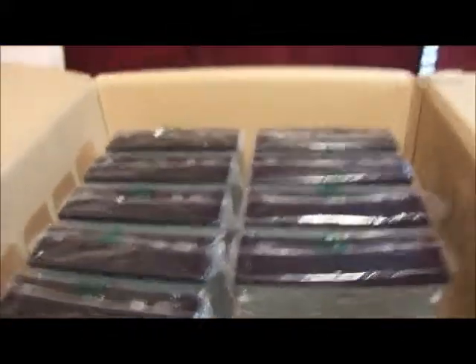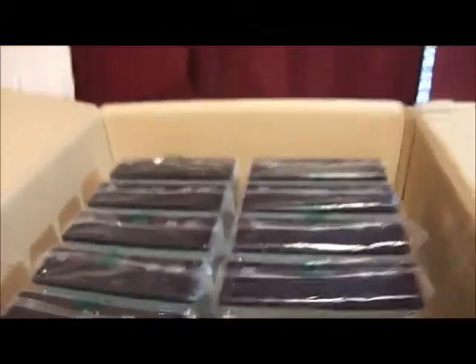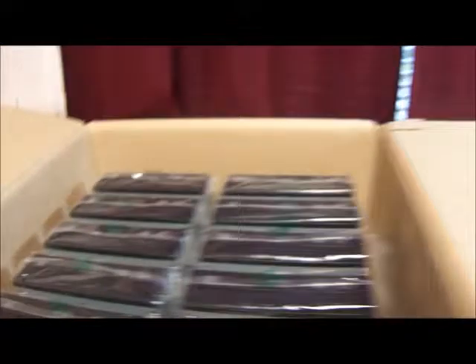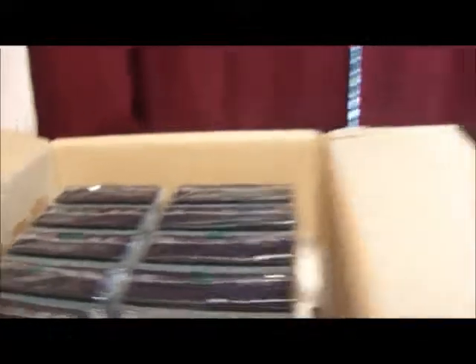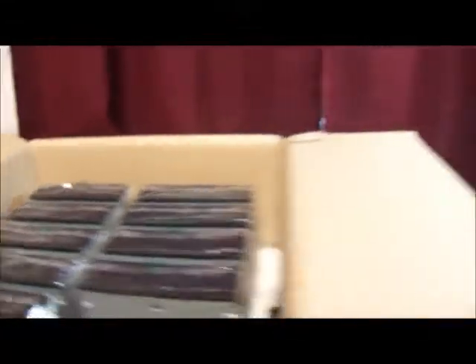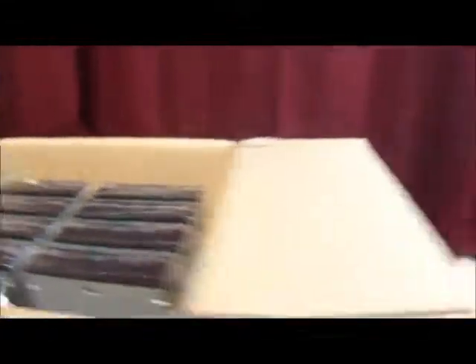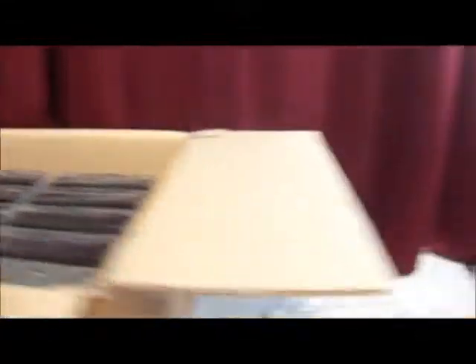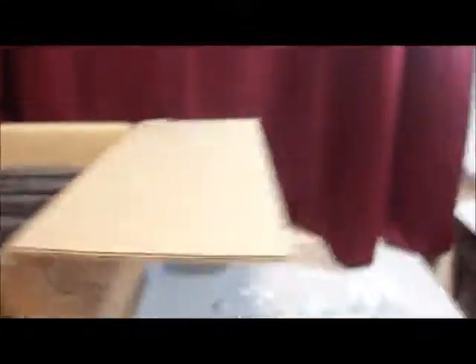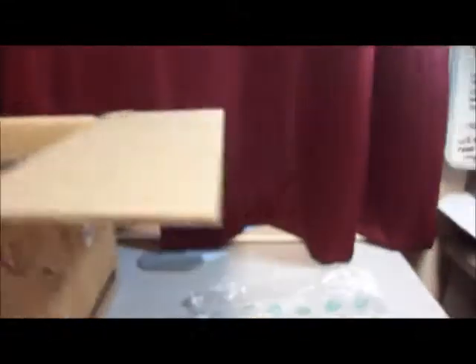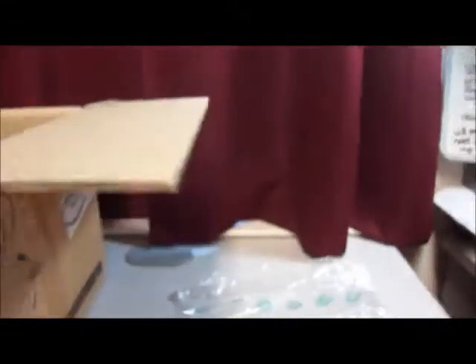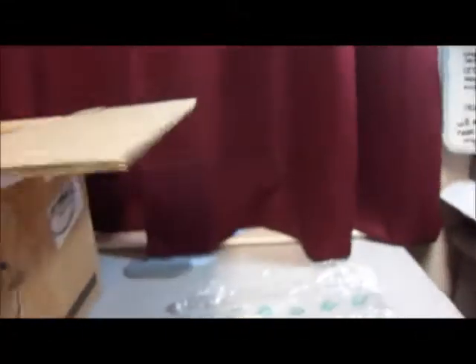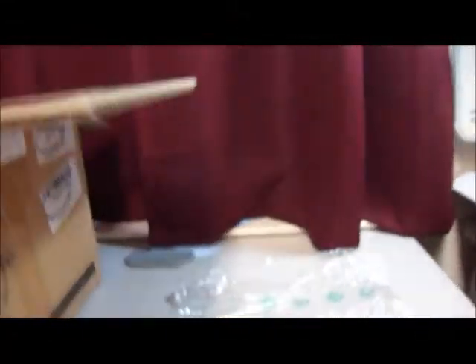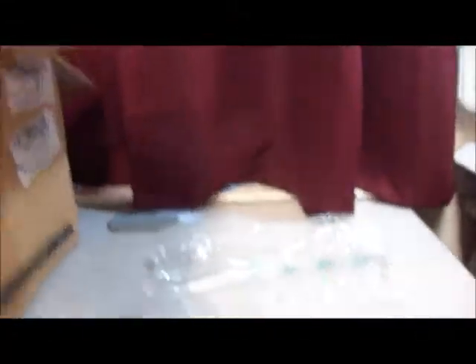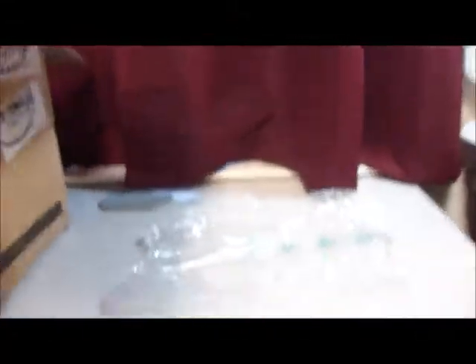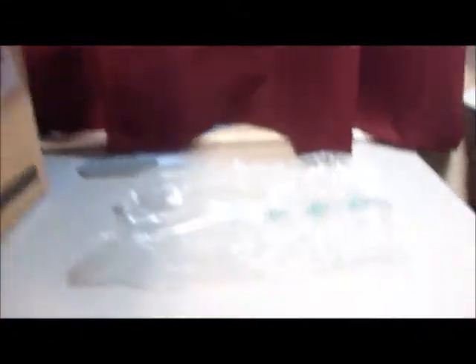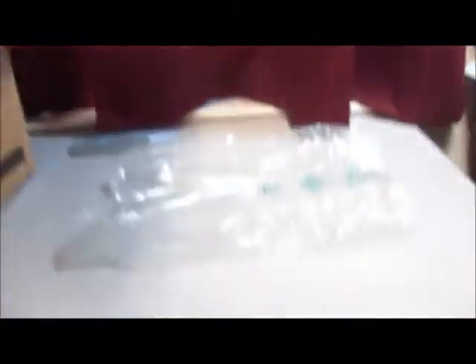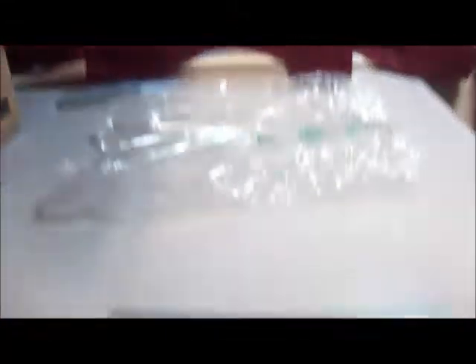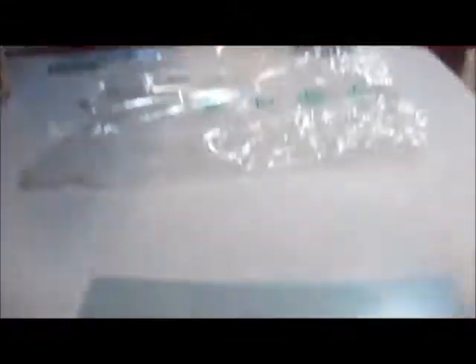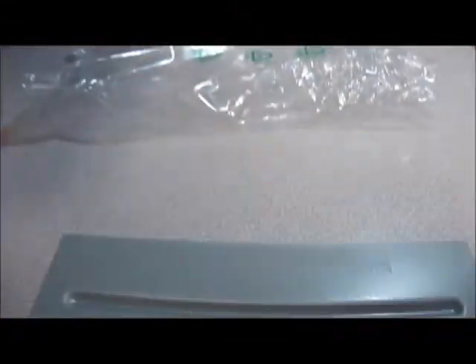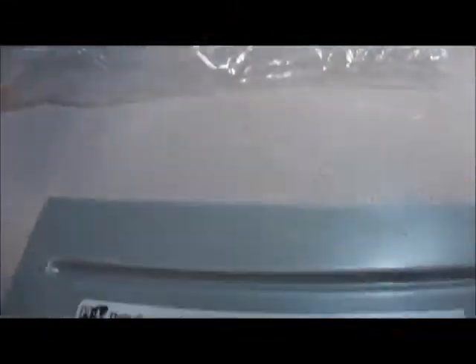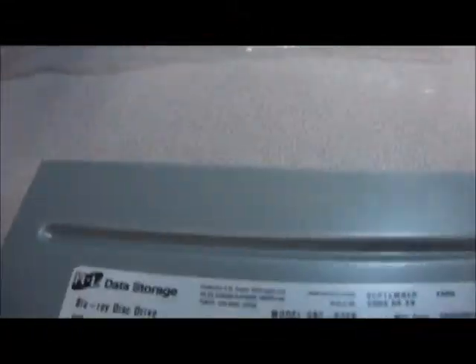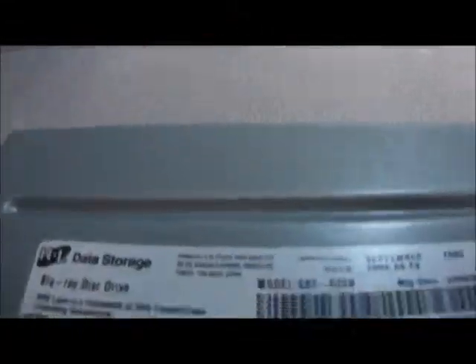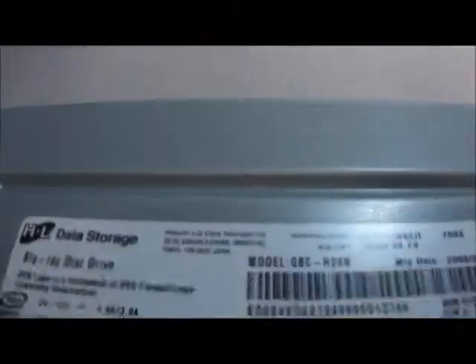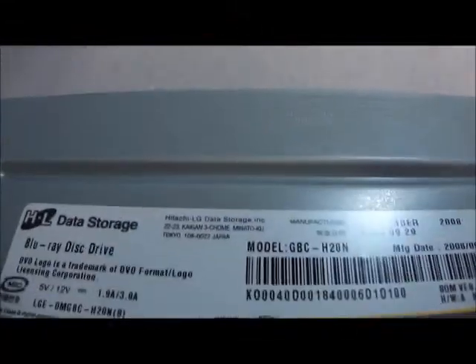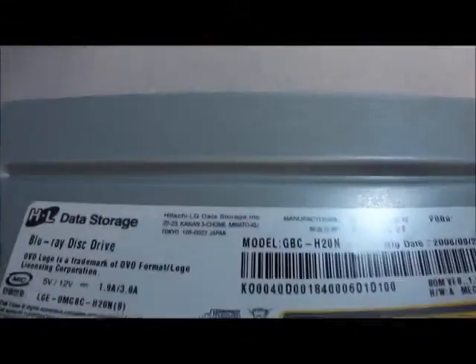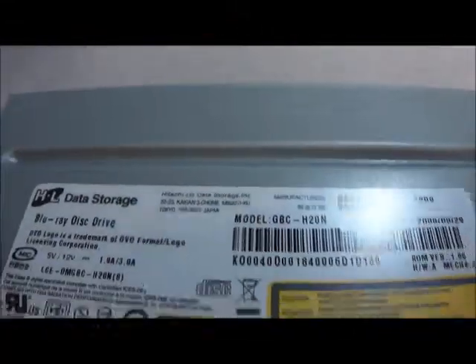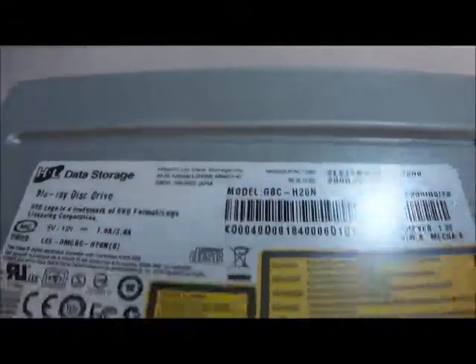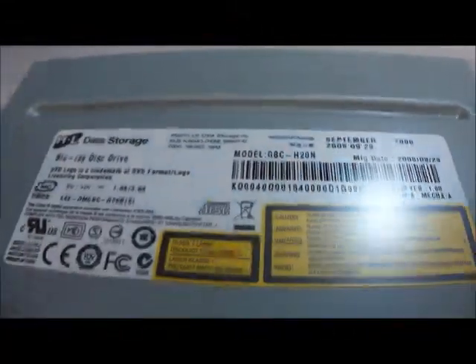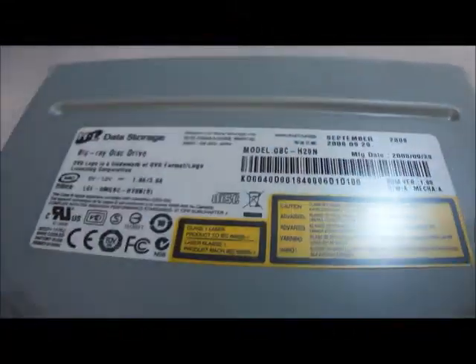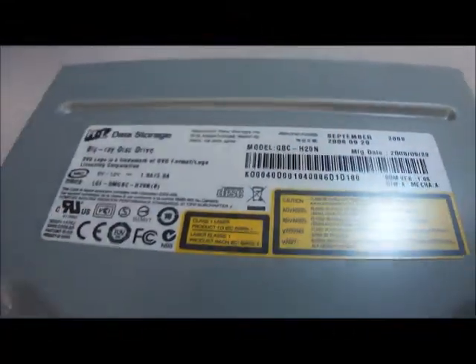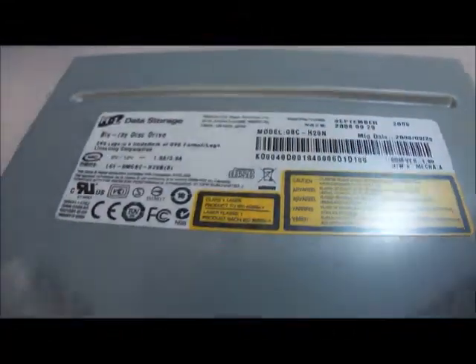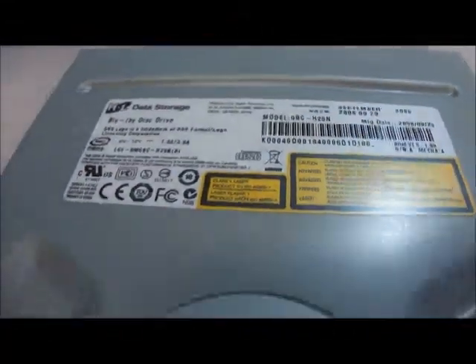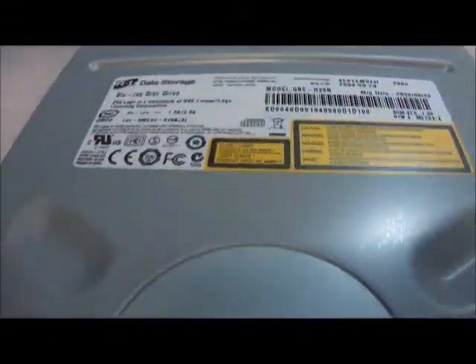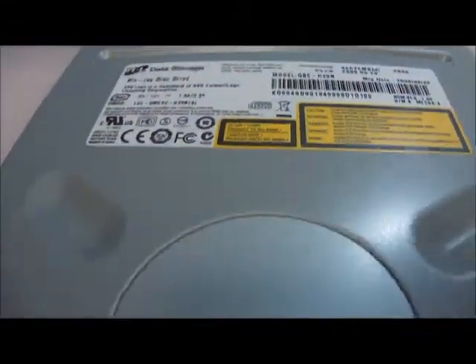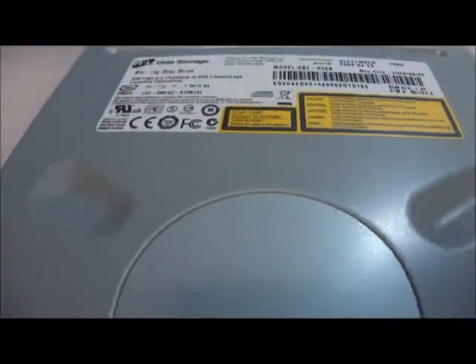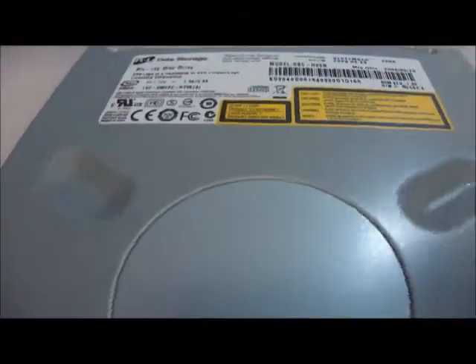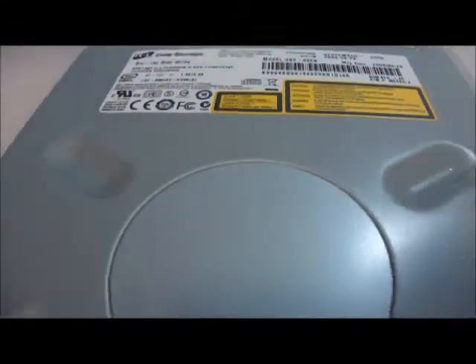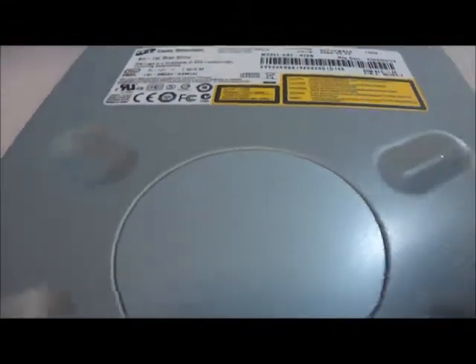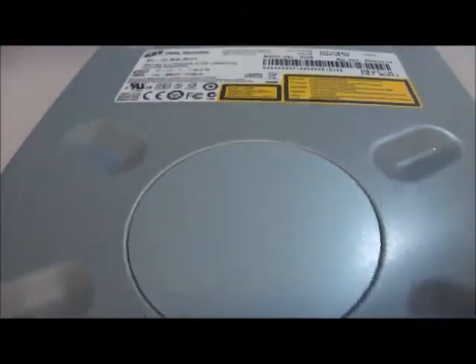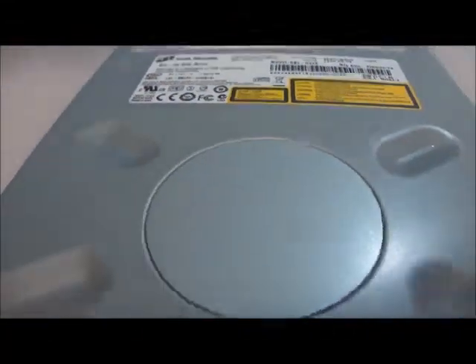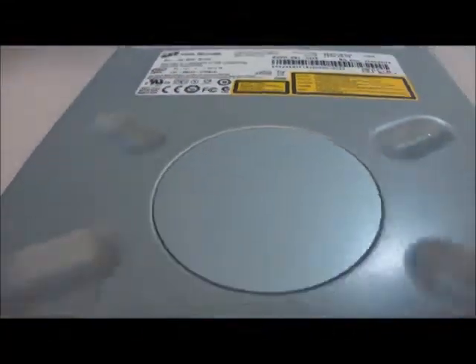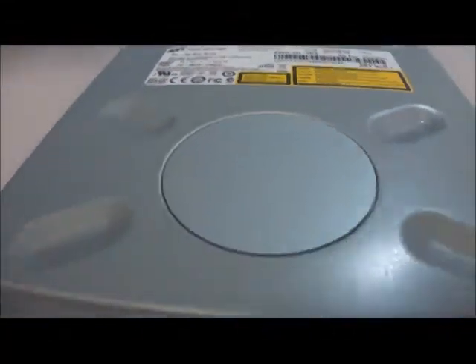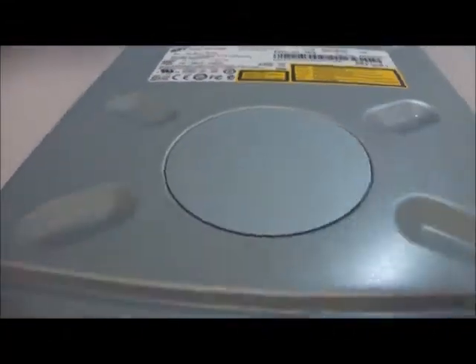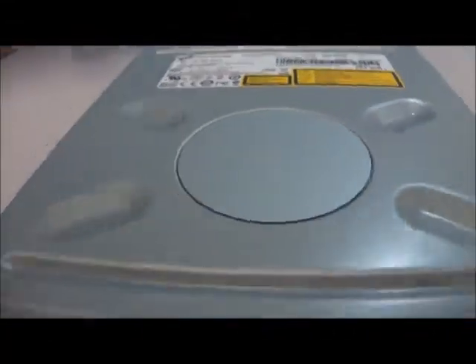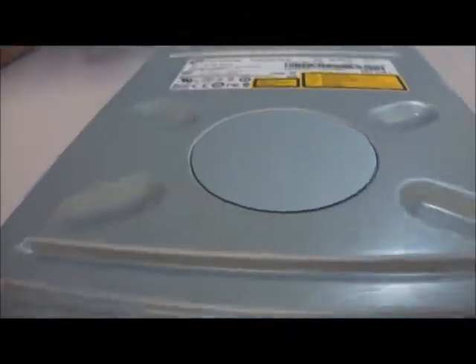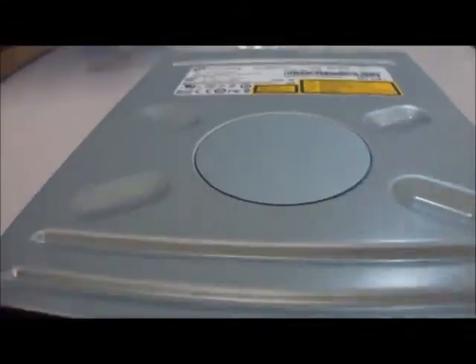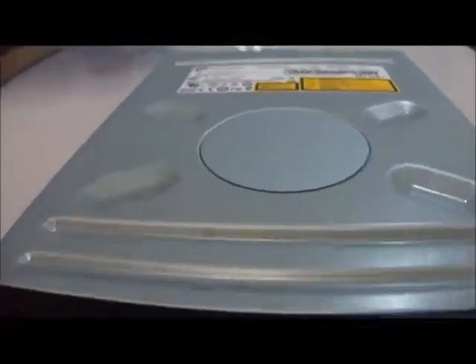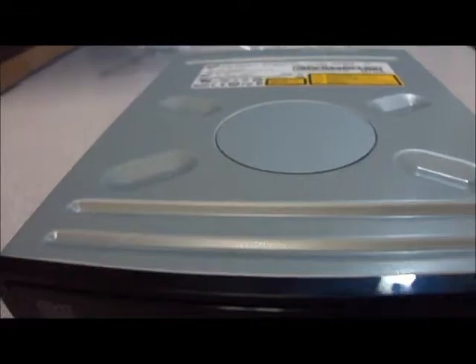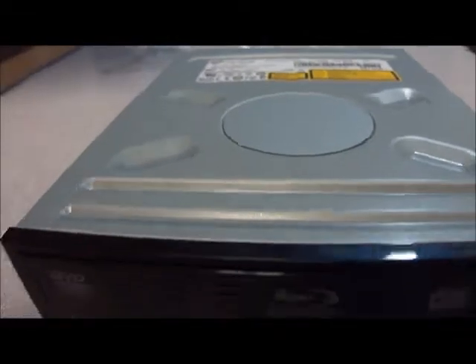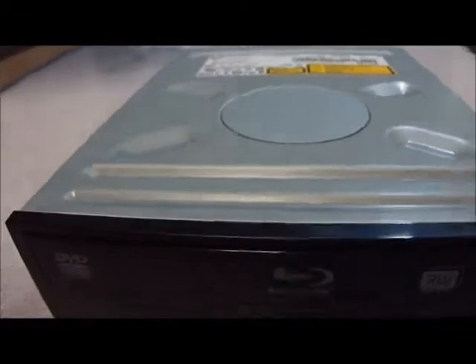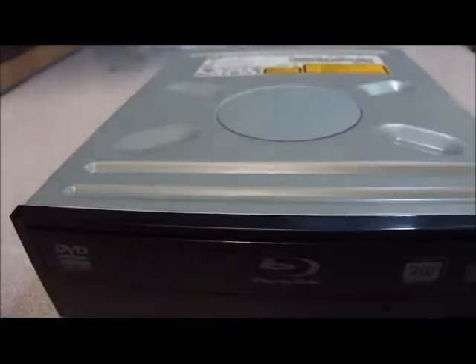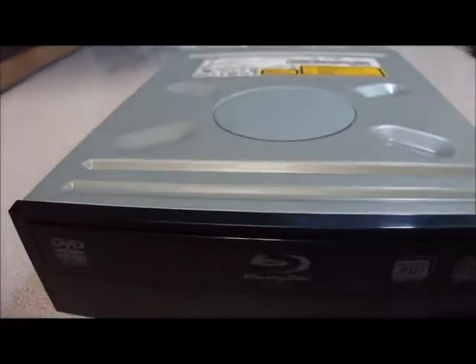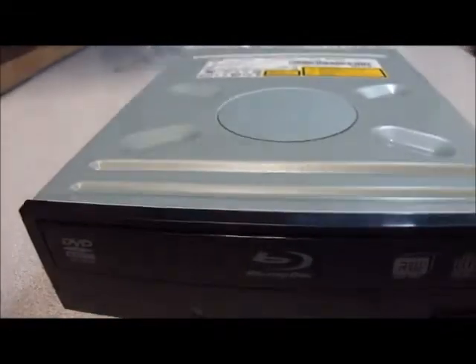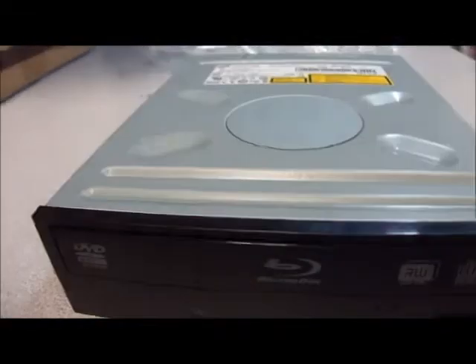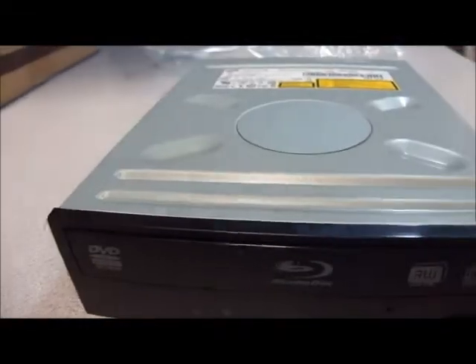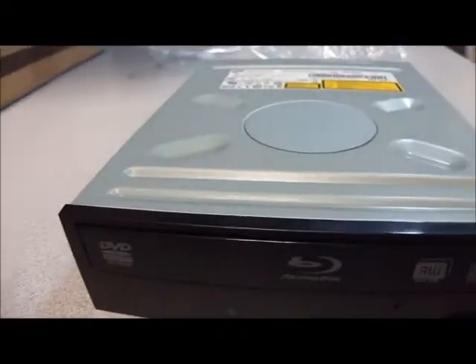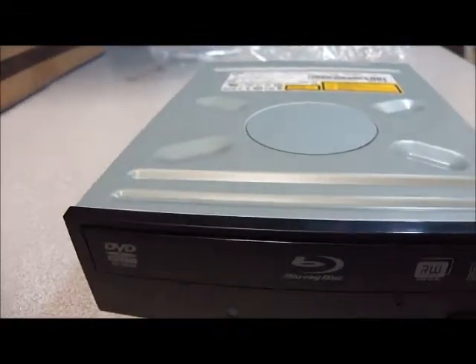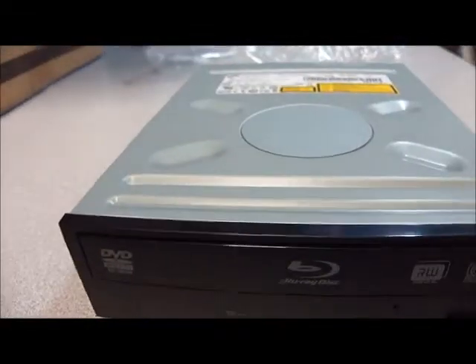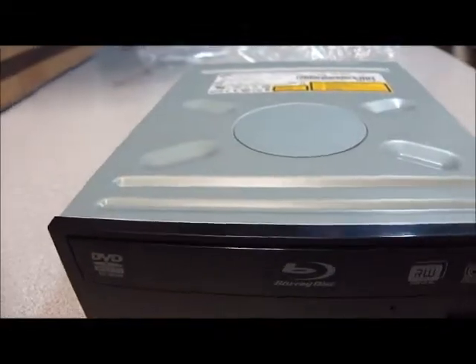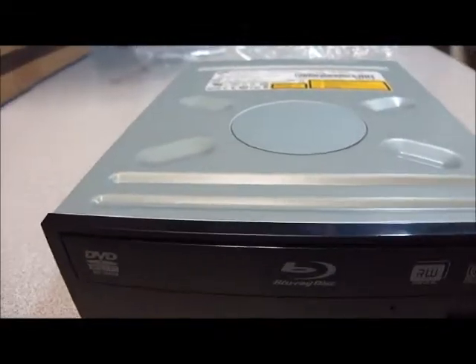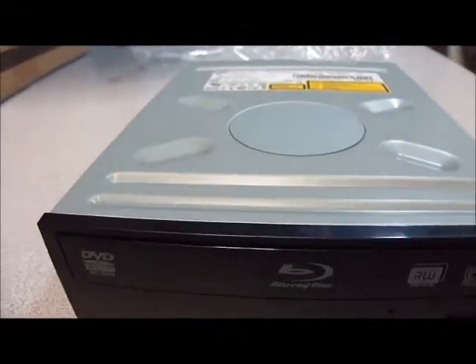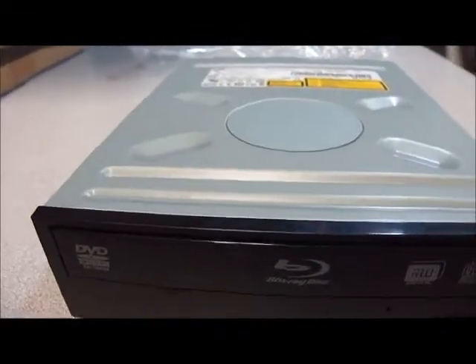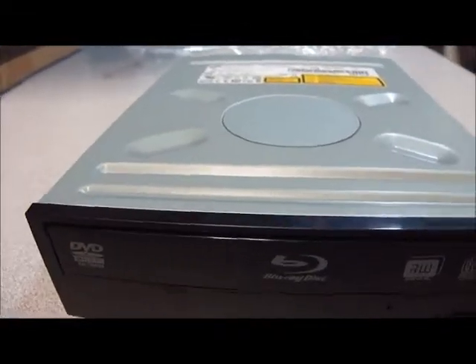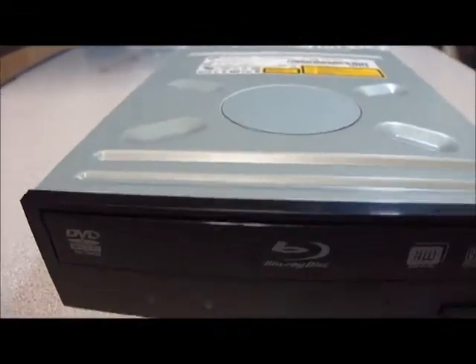They have a four megabyte buffer, a SATA interface, an LED indicator, a stop/eject button, and an emergency eject hole.